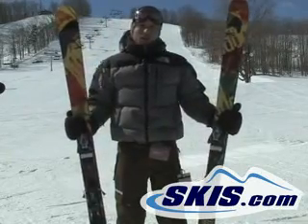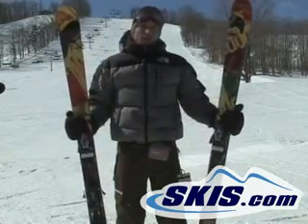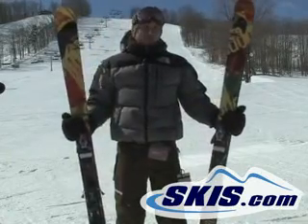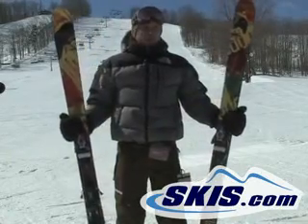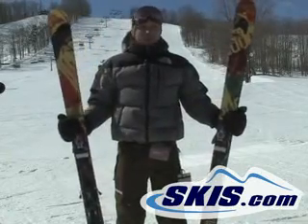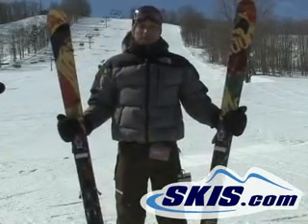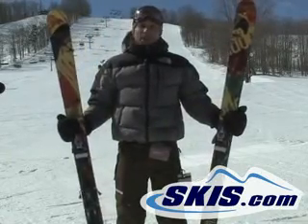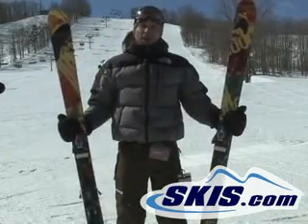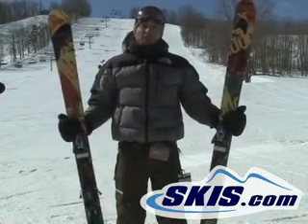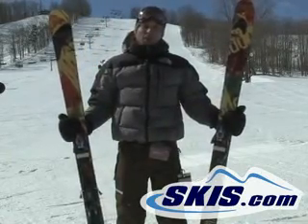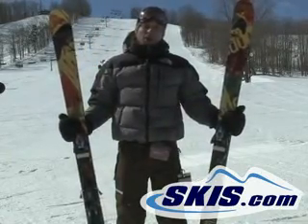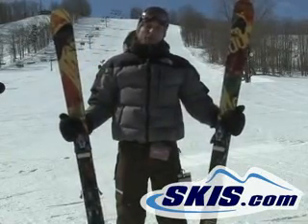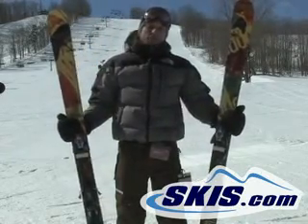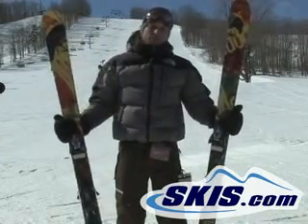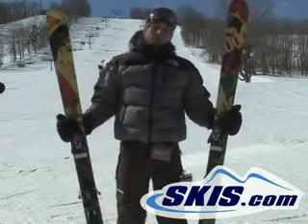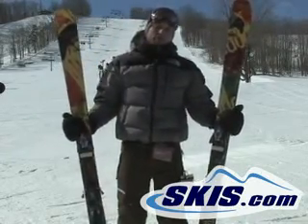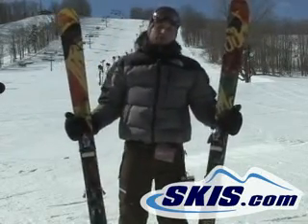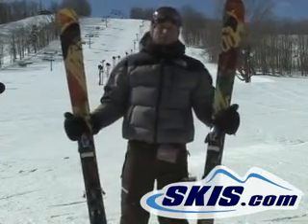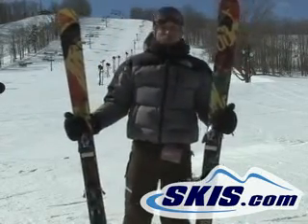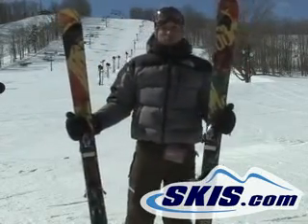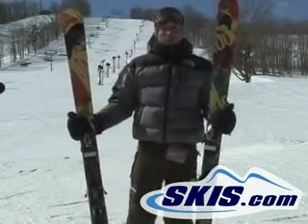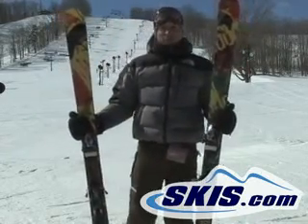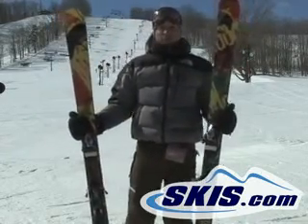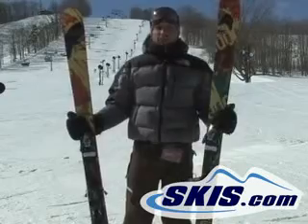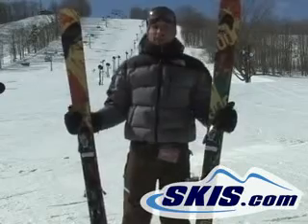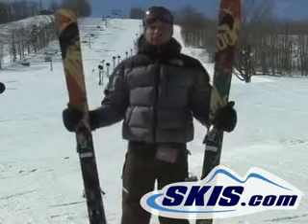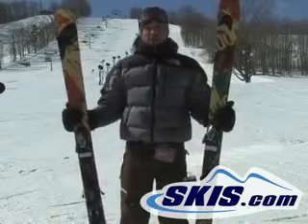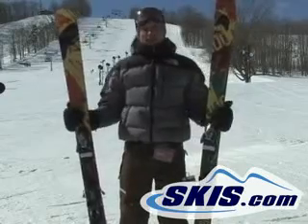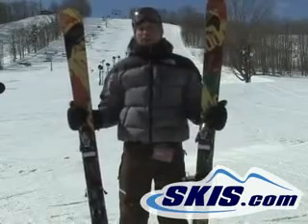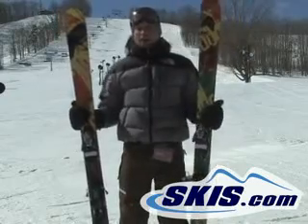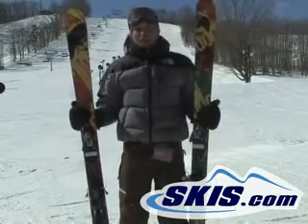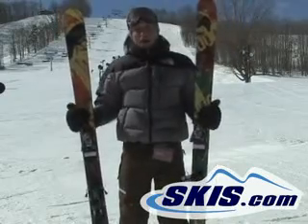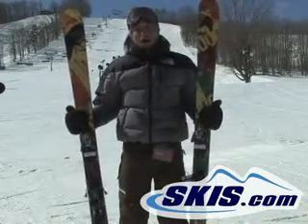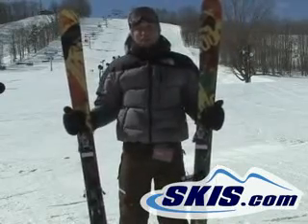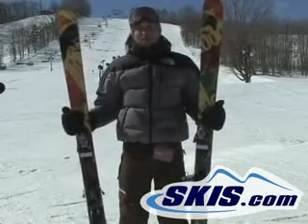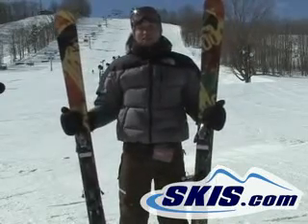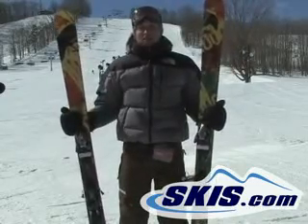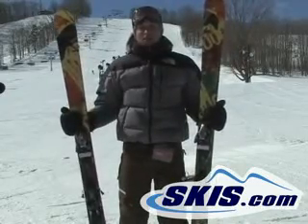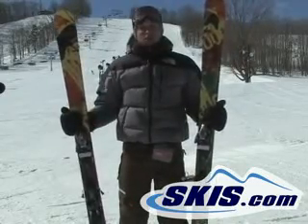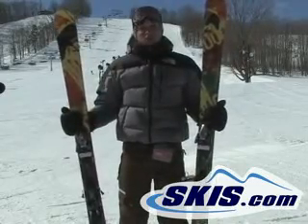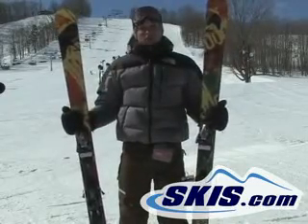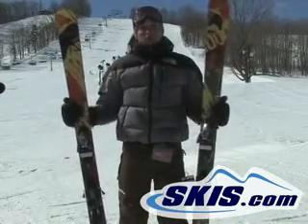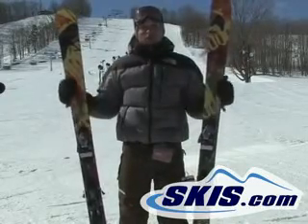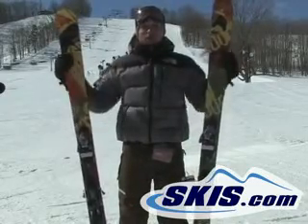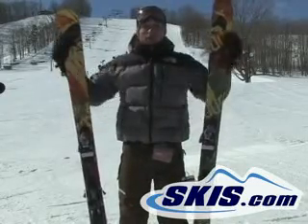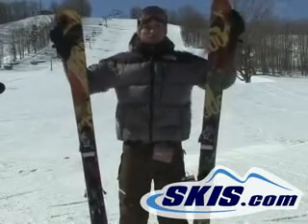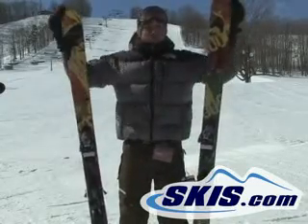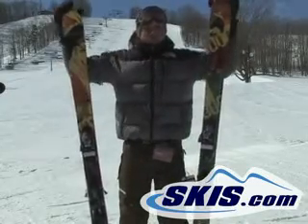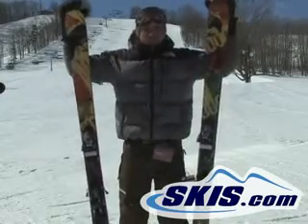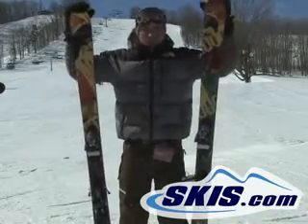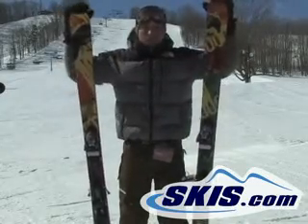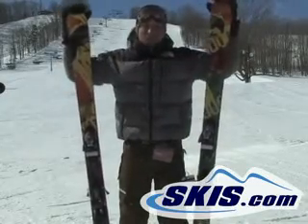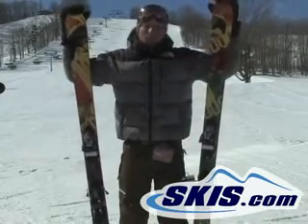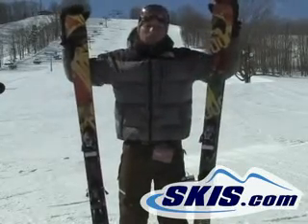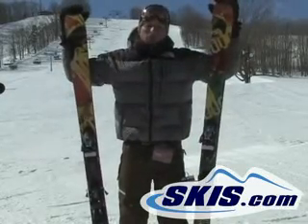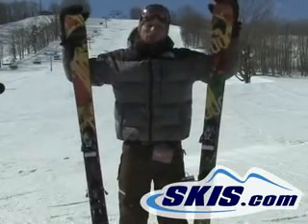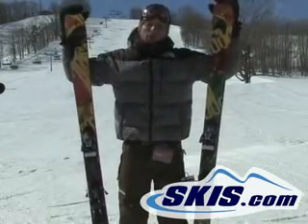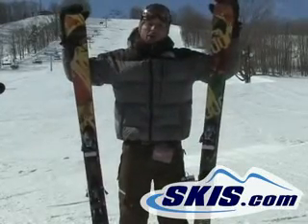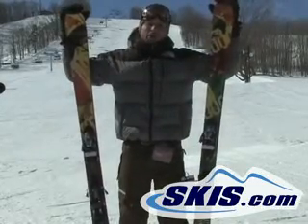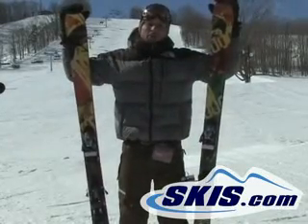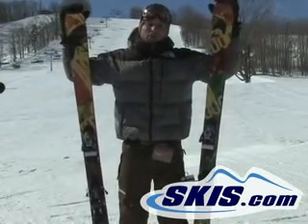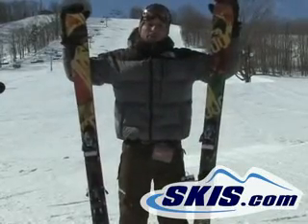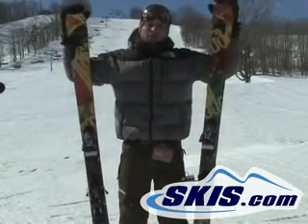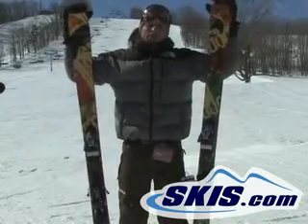If you're going to hit up the half-pipe, do some jumps, stuff like that — it's got a lot of pop in the tail. Good rail-riding twin here.